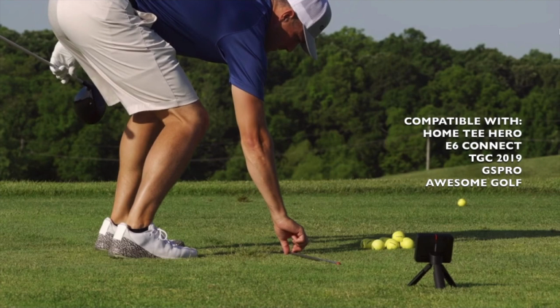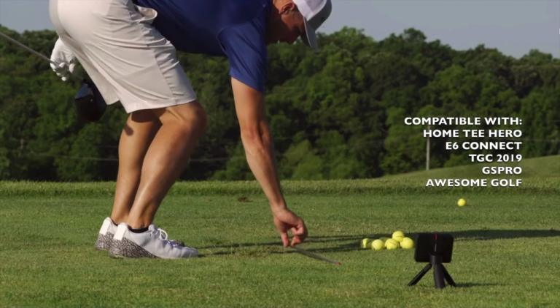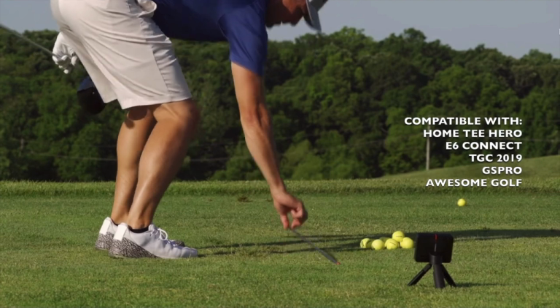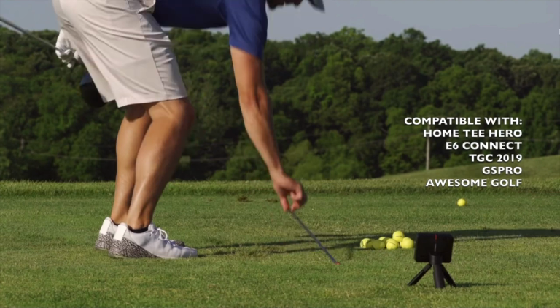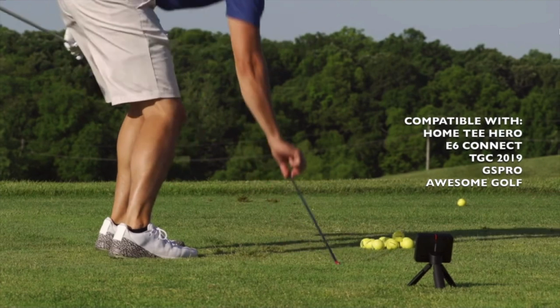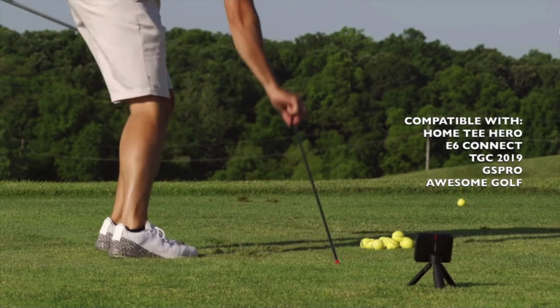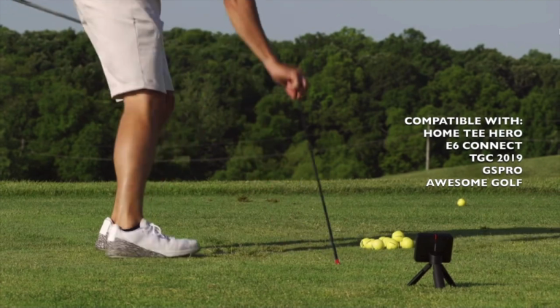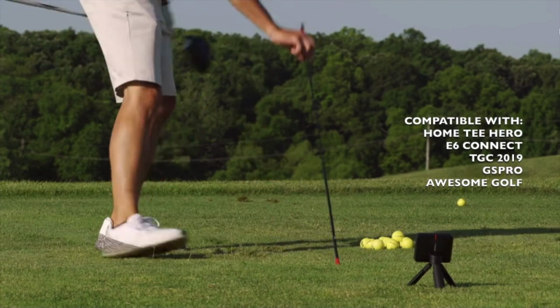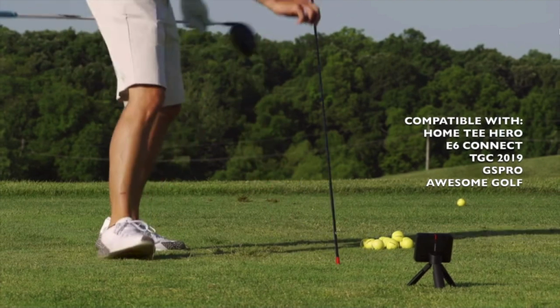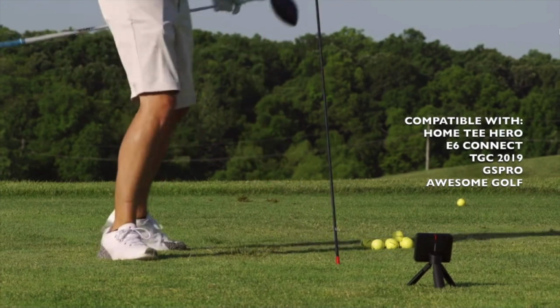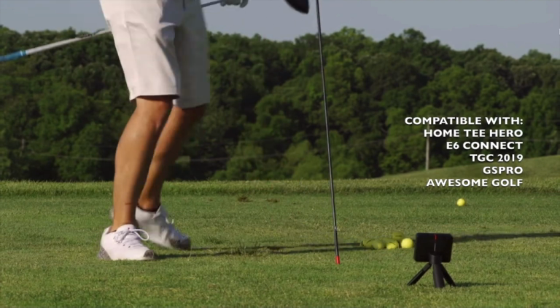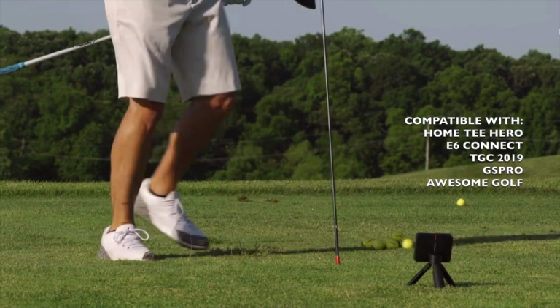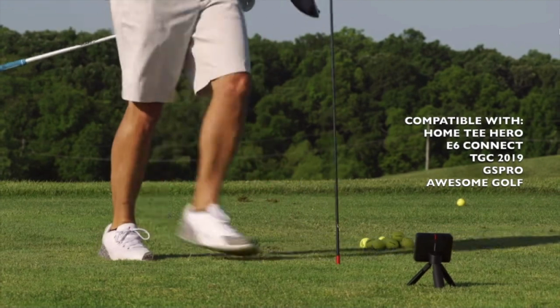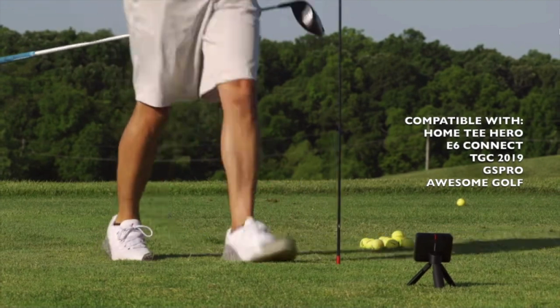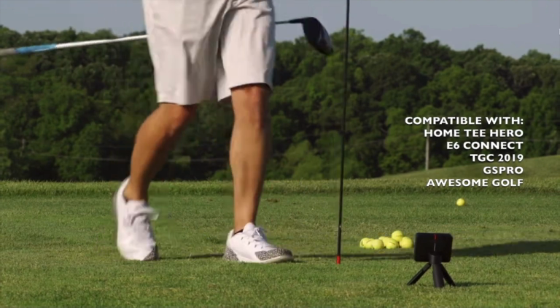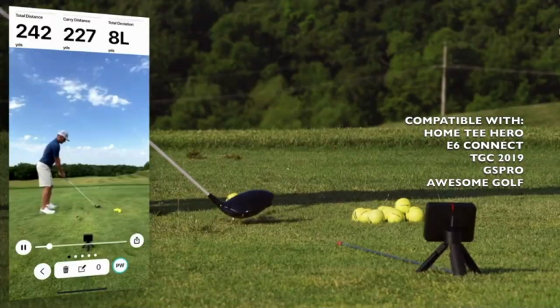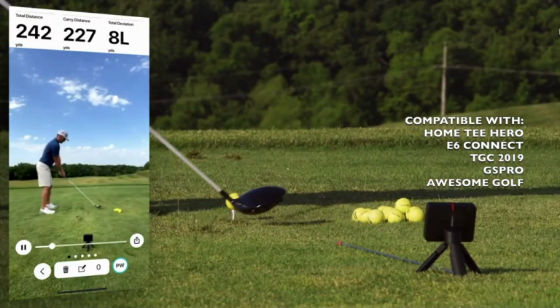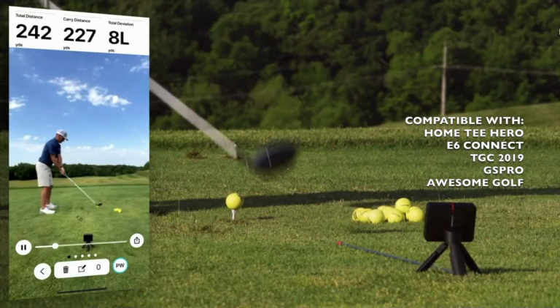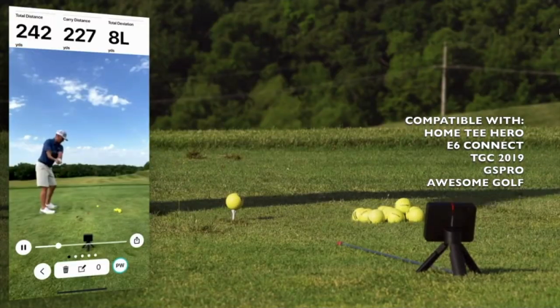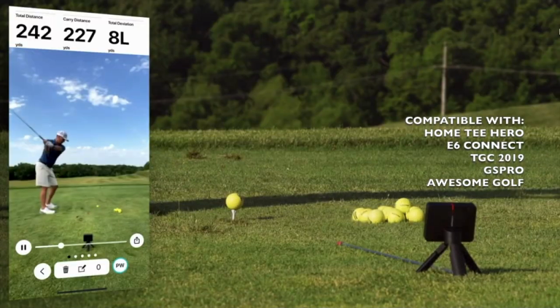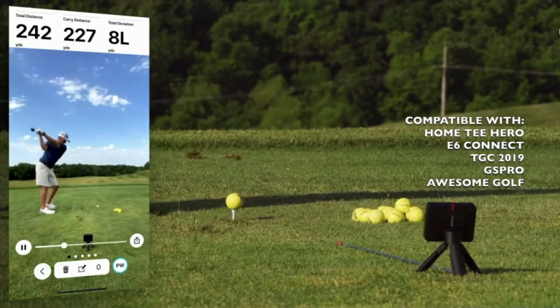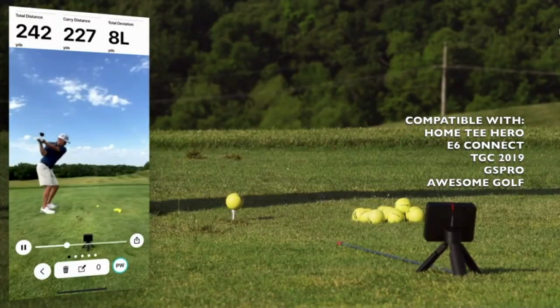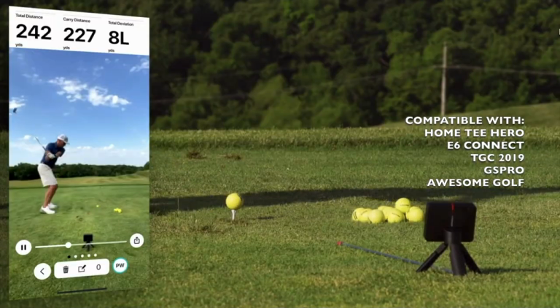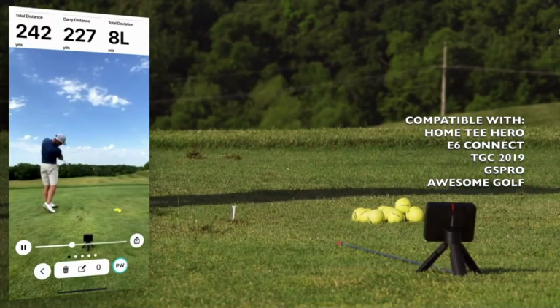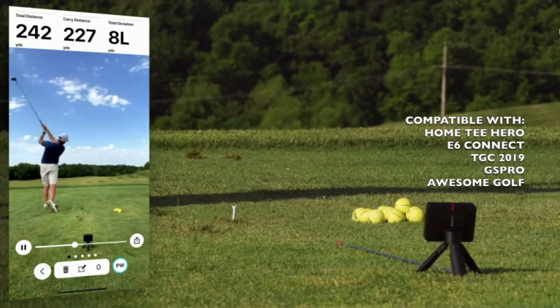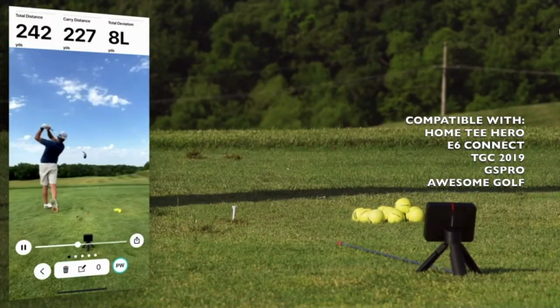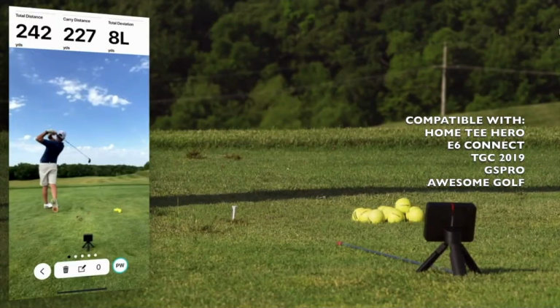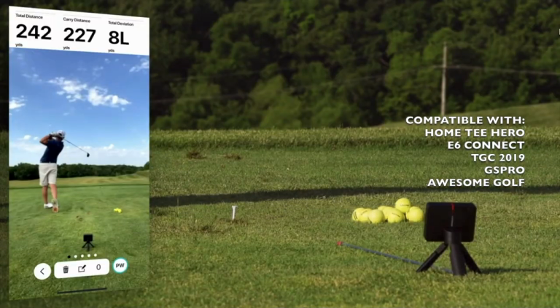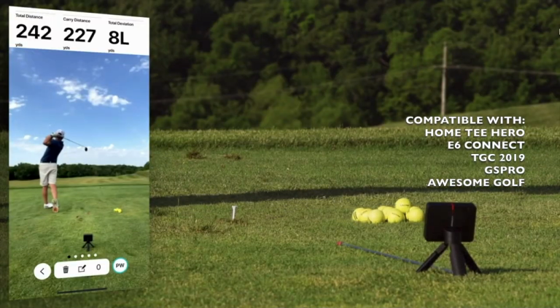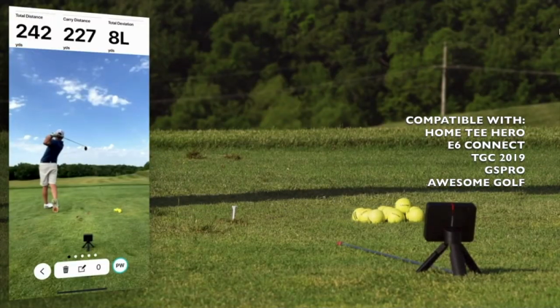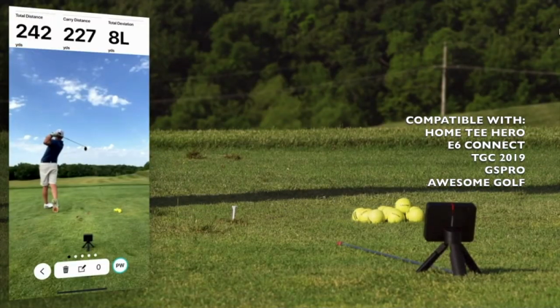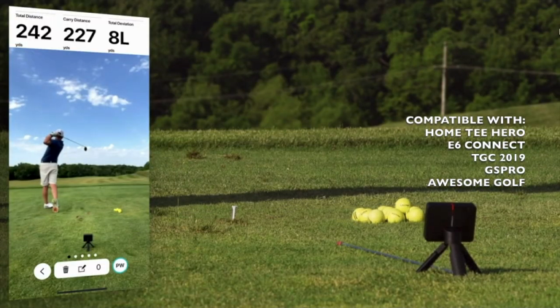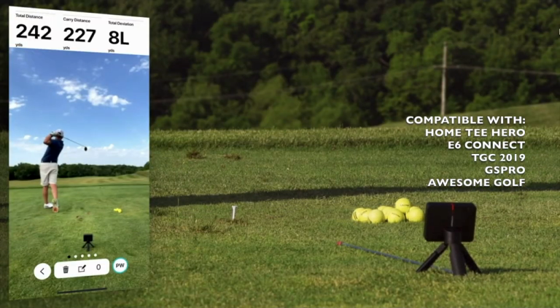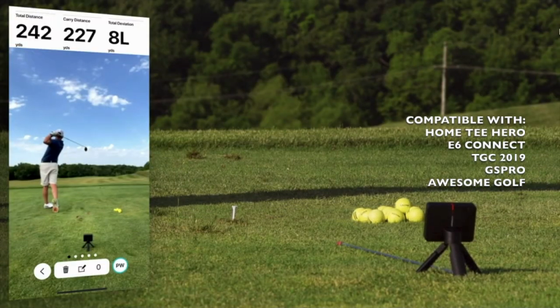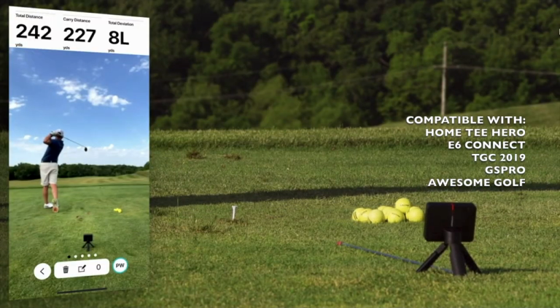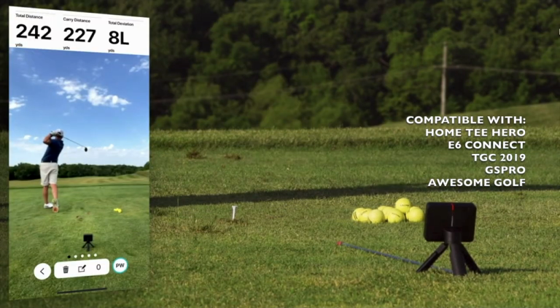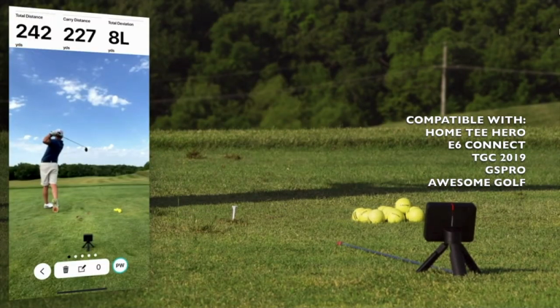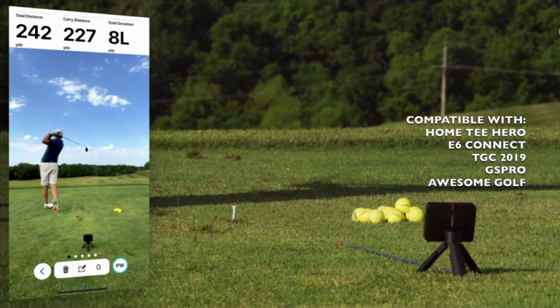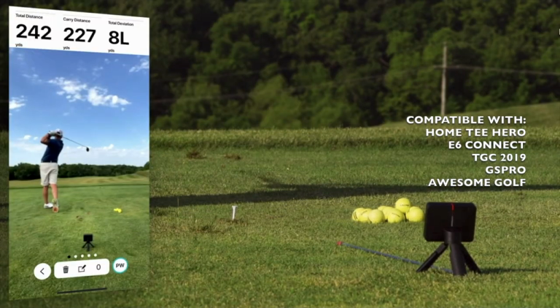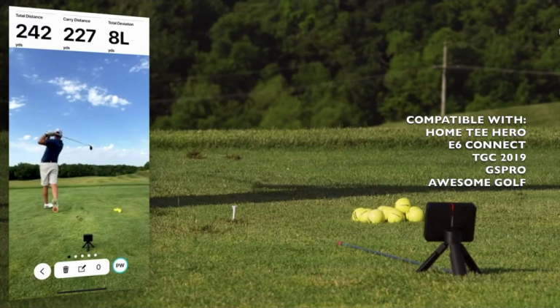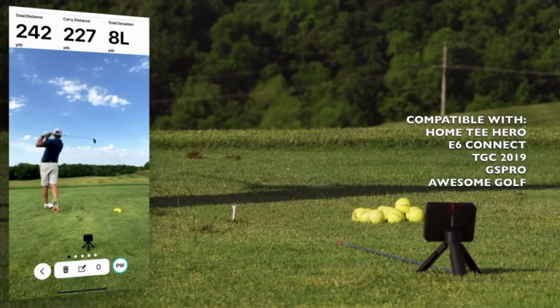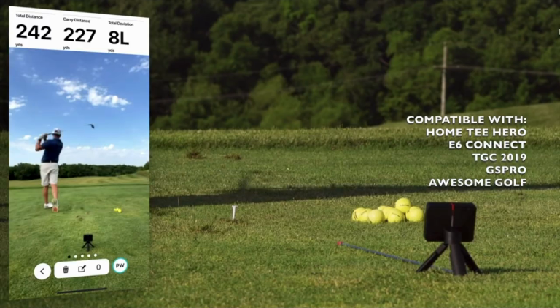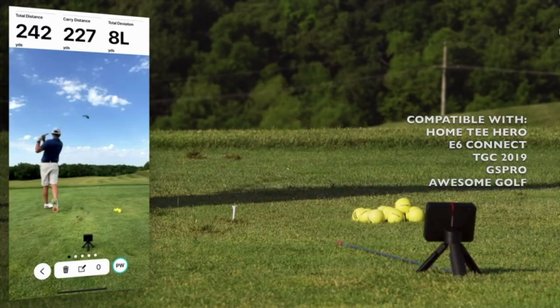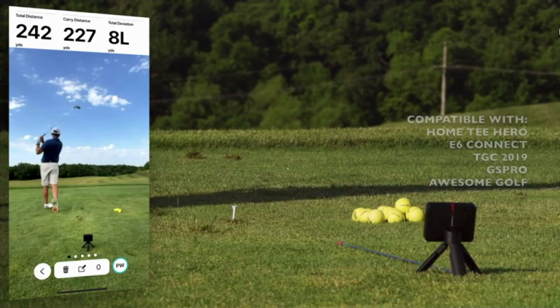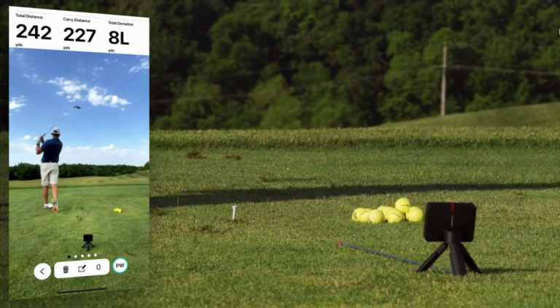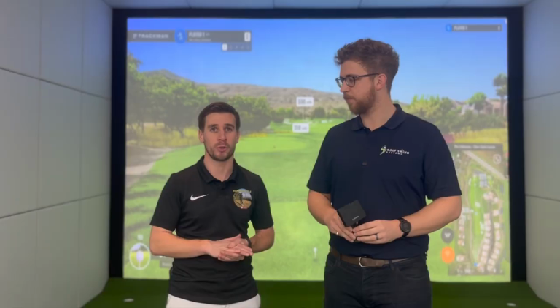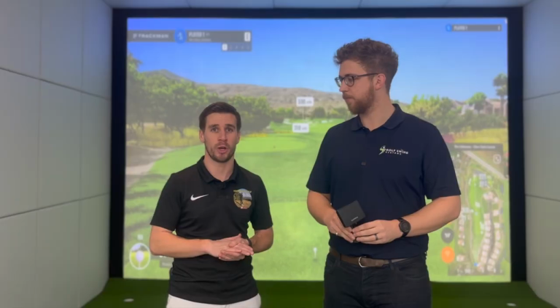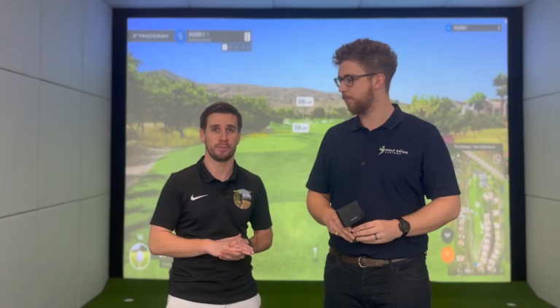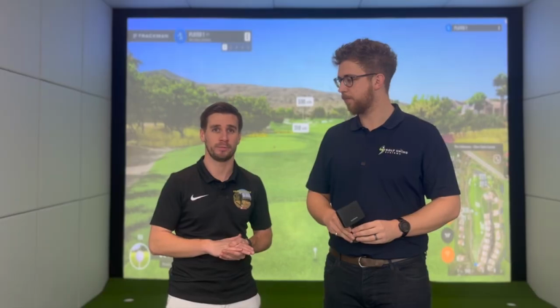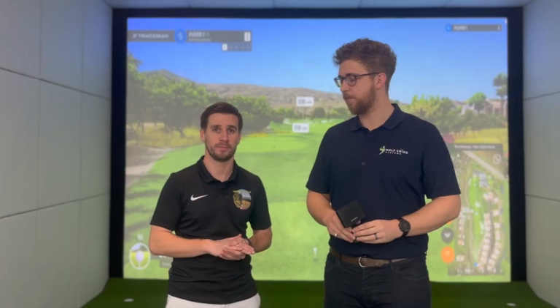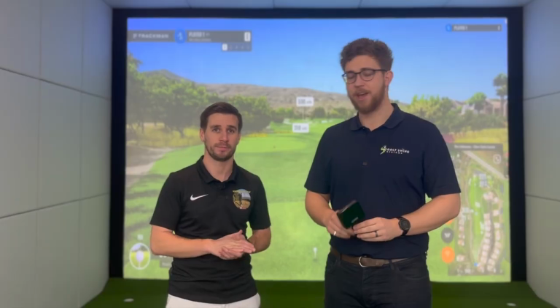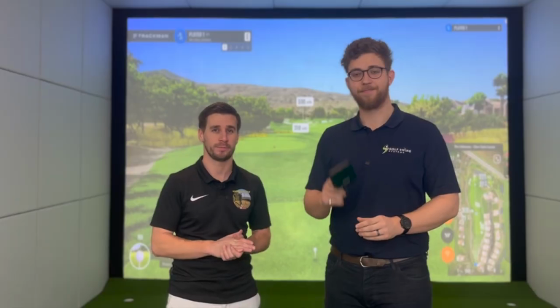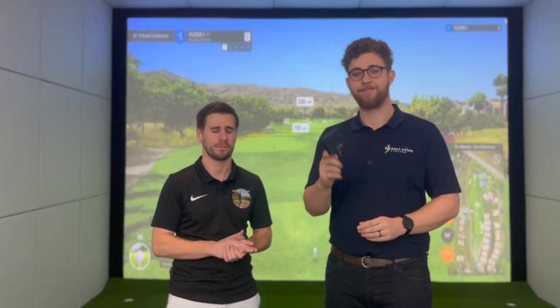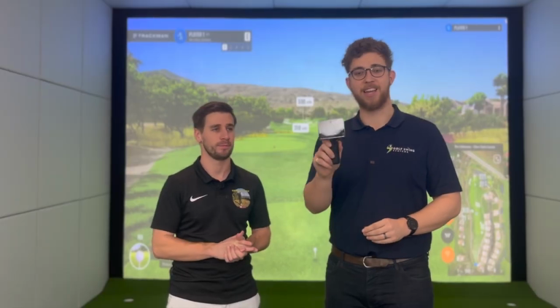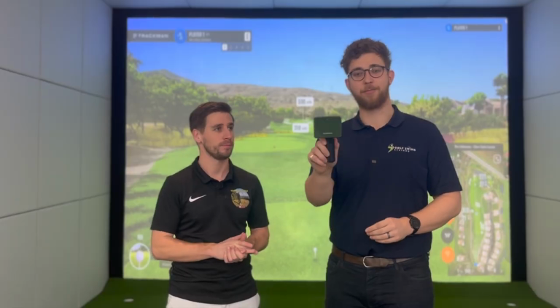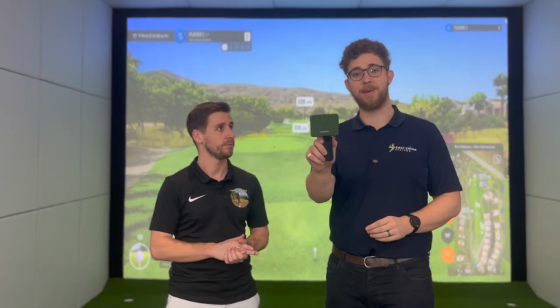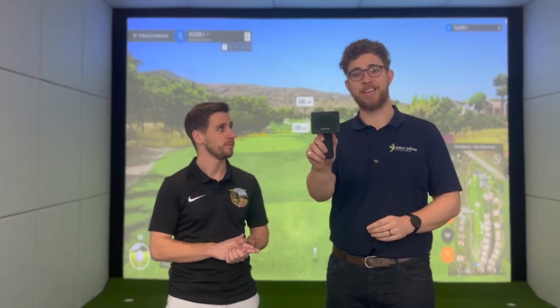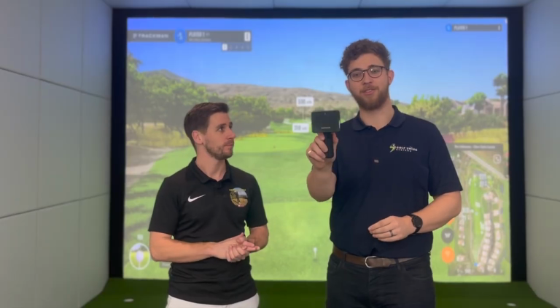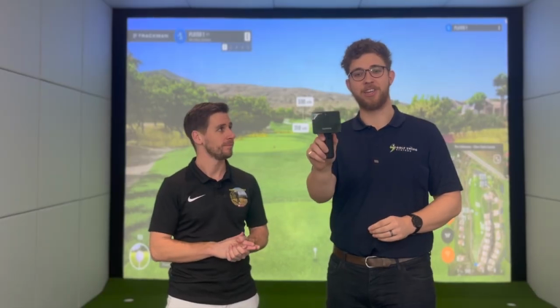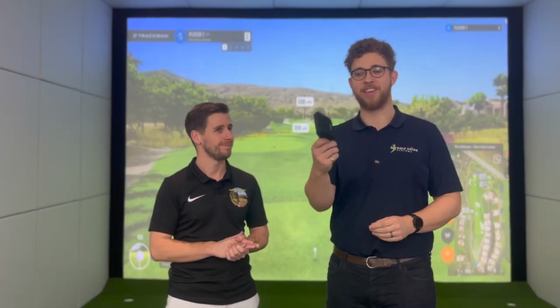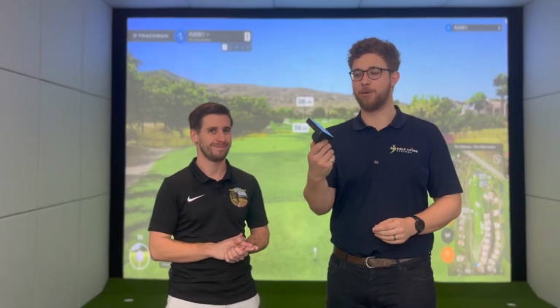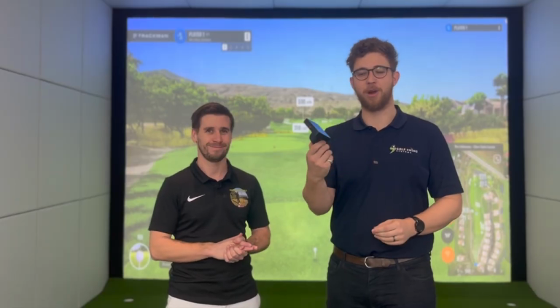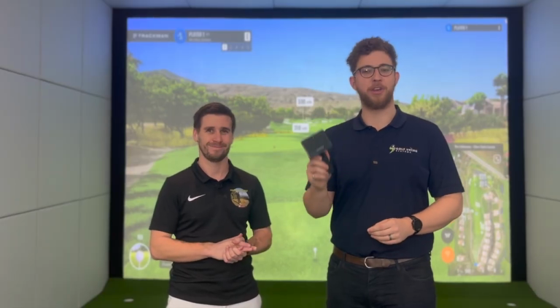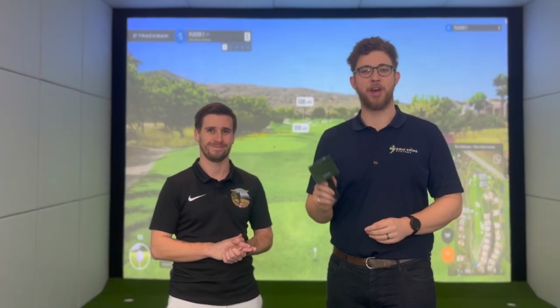It's a great little device if you want to just take it to the driving range, or even if you want to set up a little simulator at home. It's mini, so you can take it wherever you go.